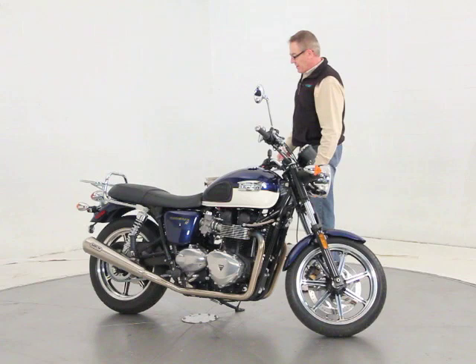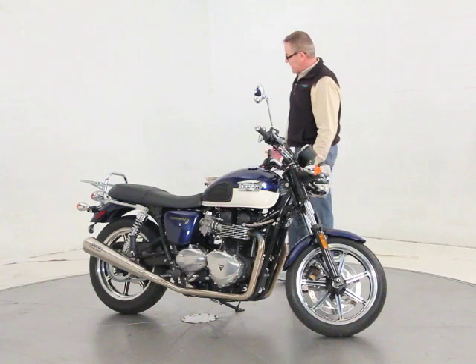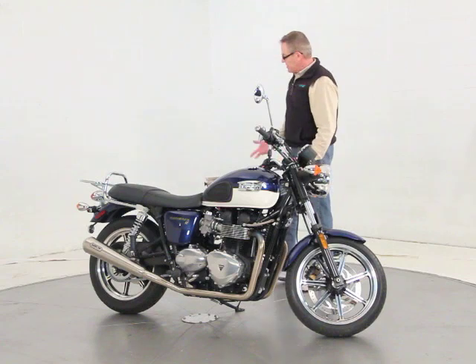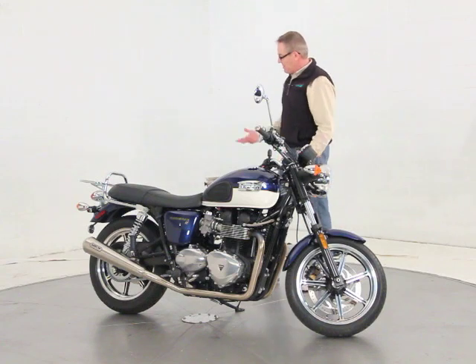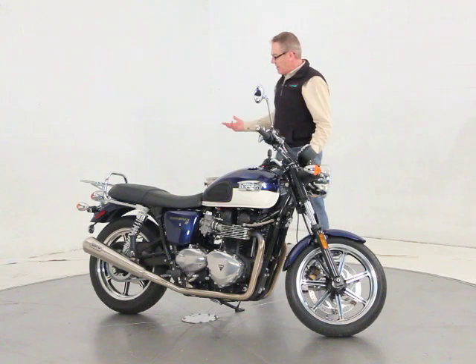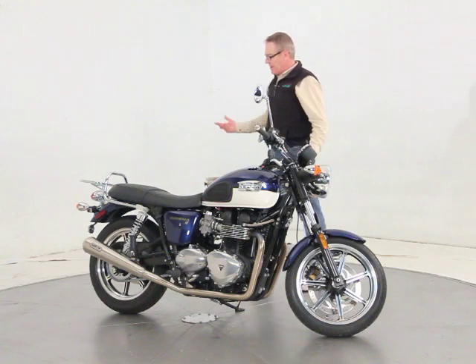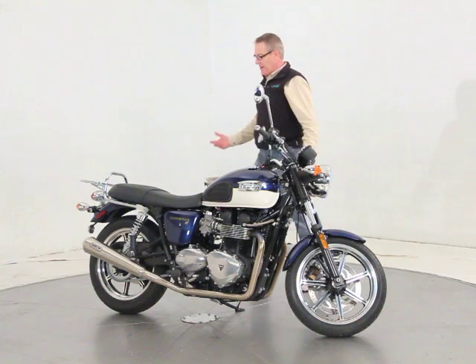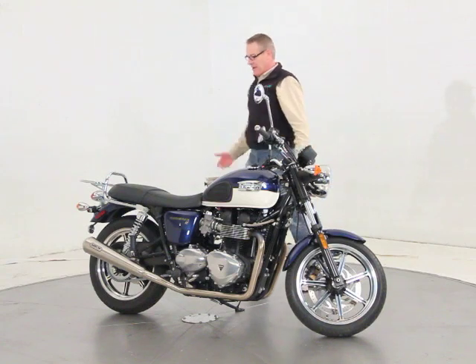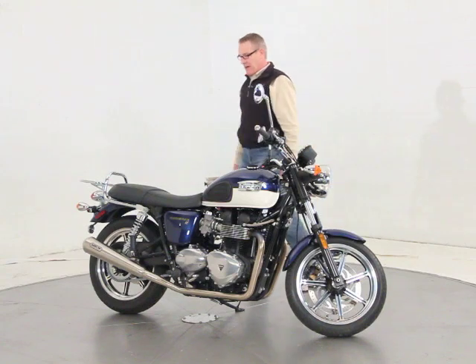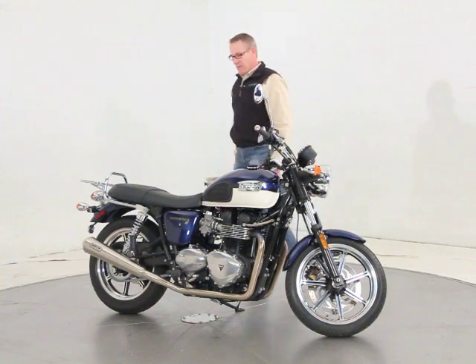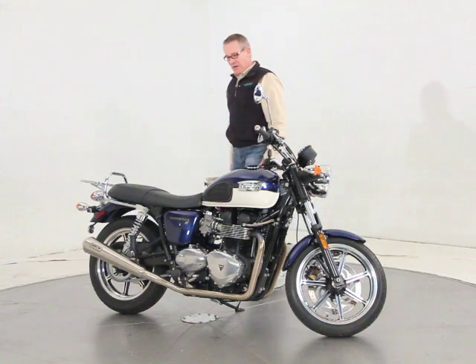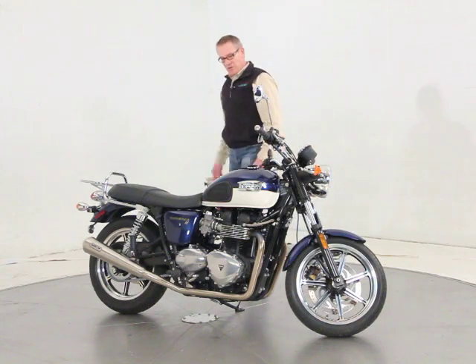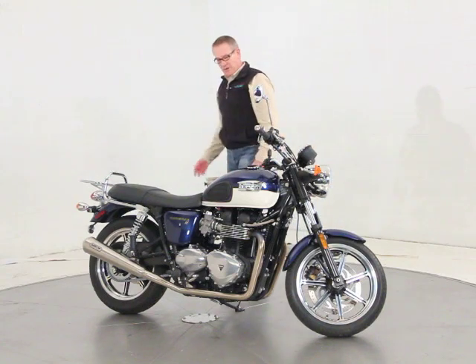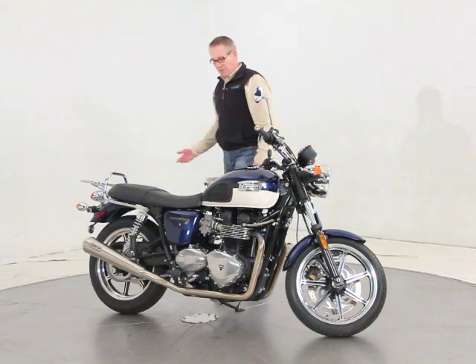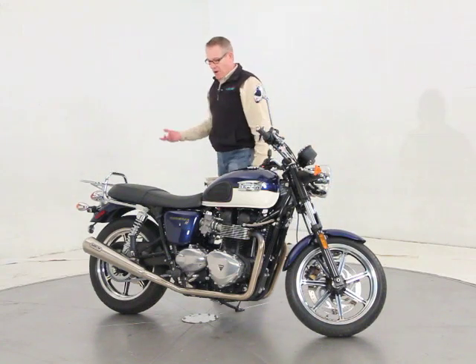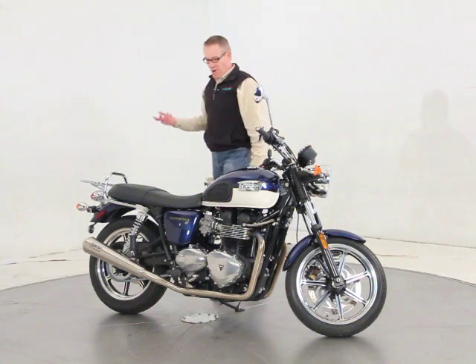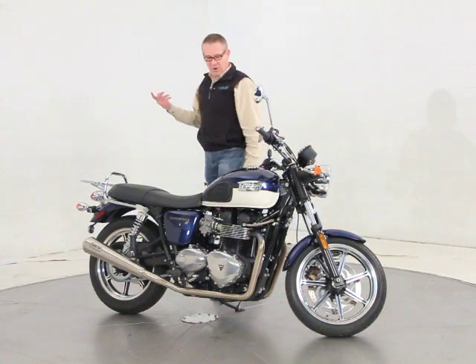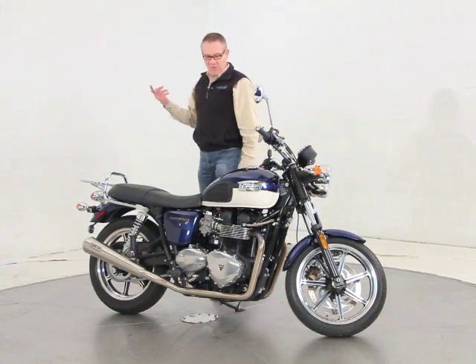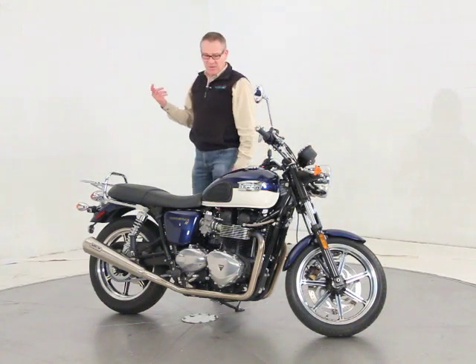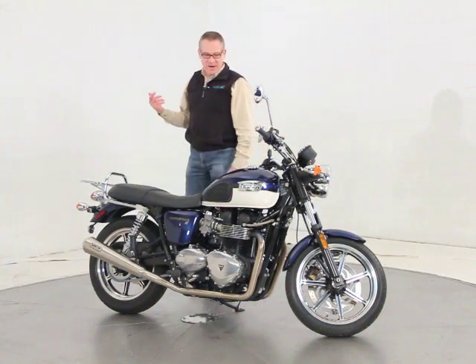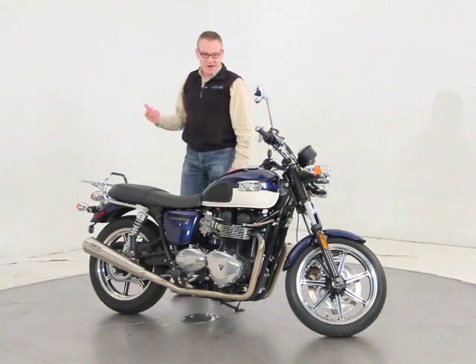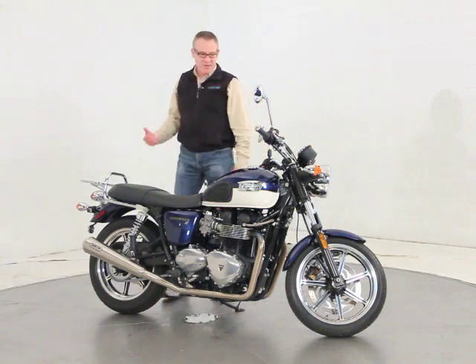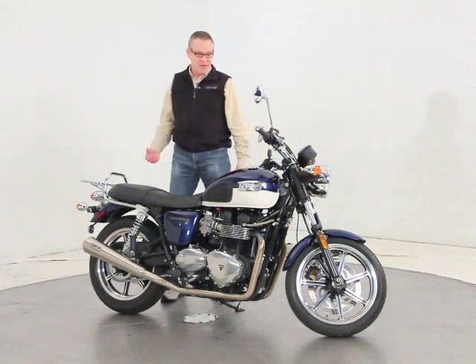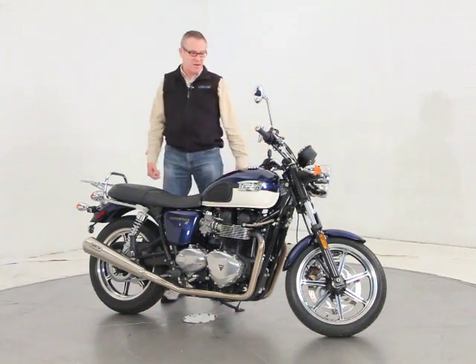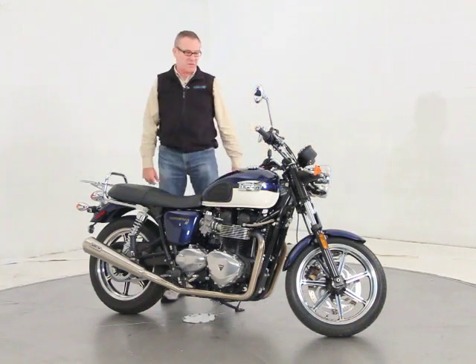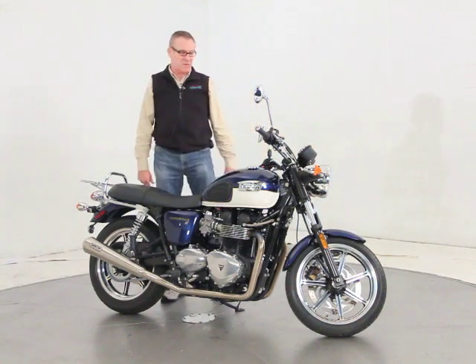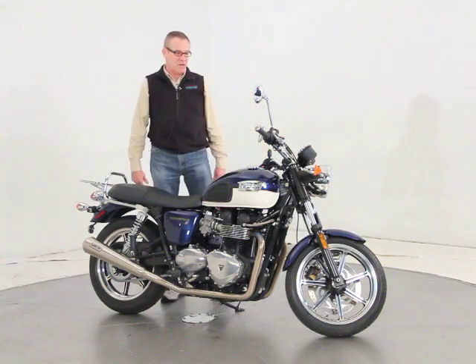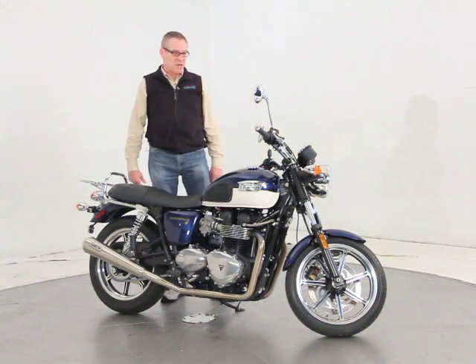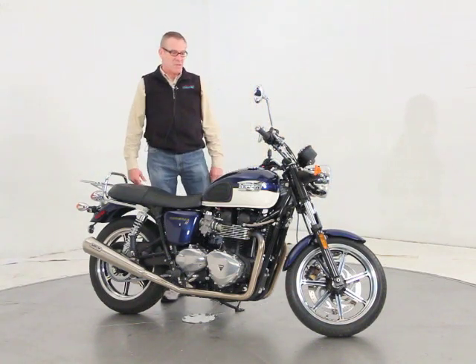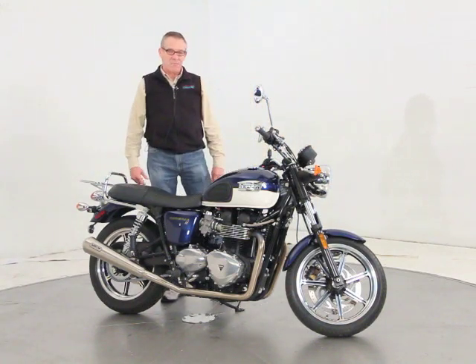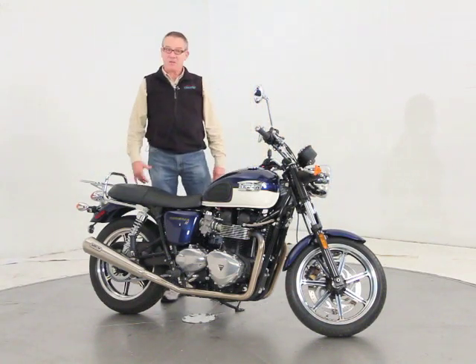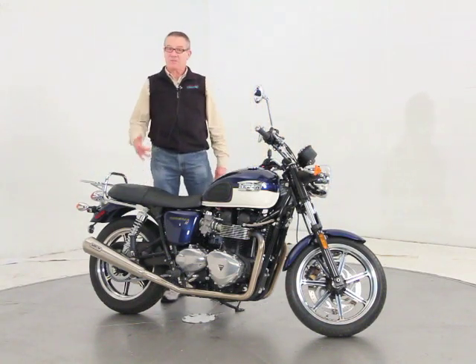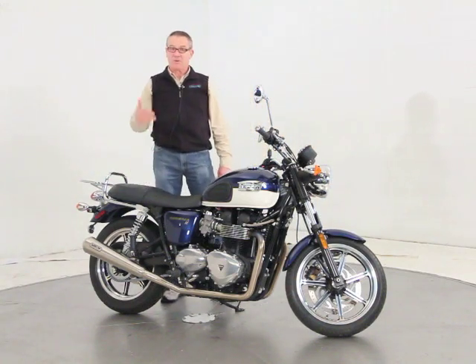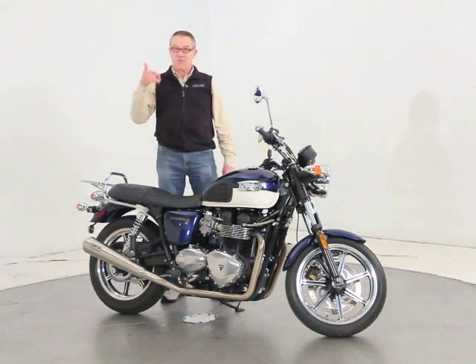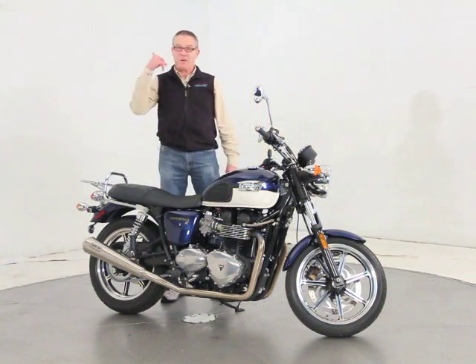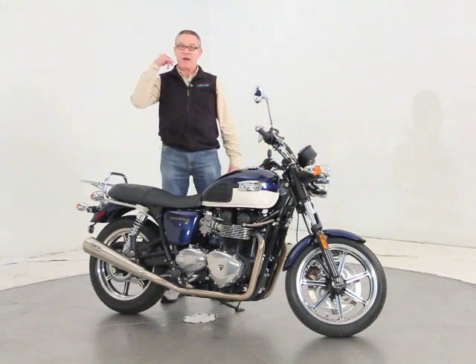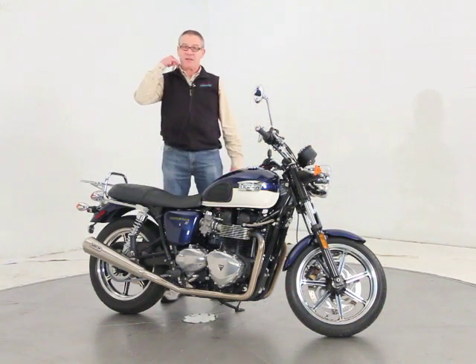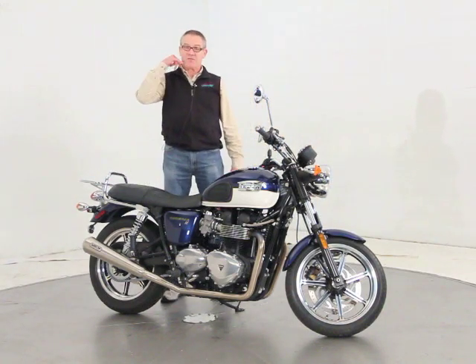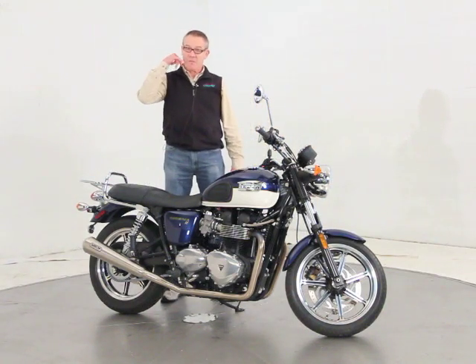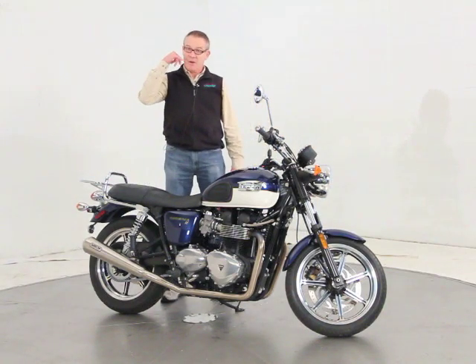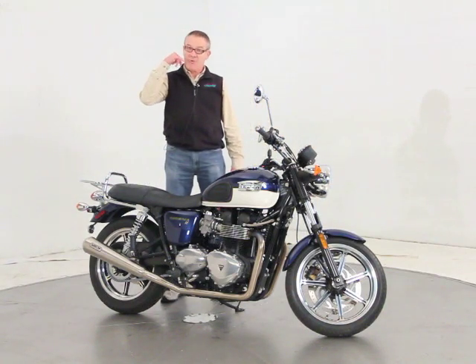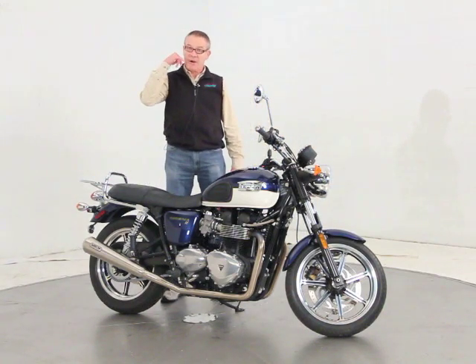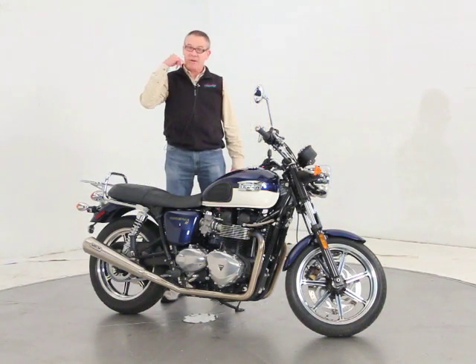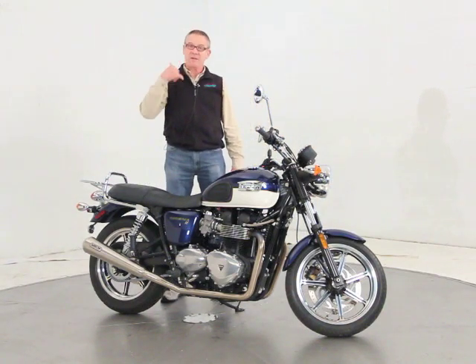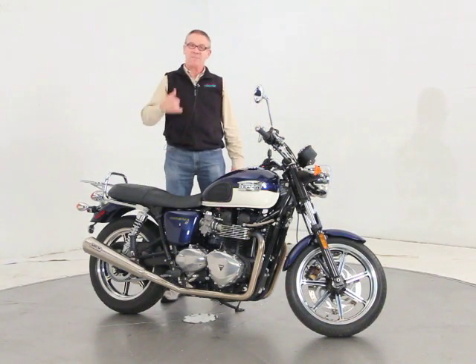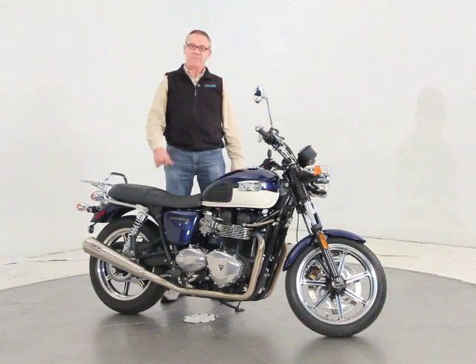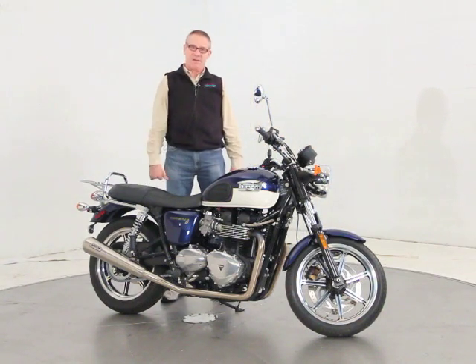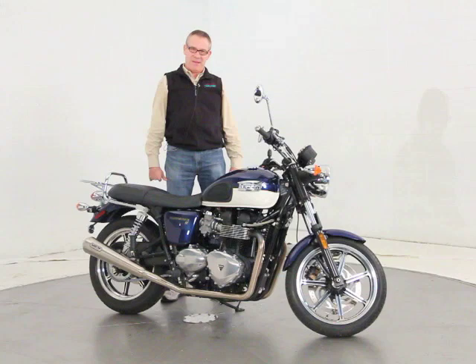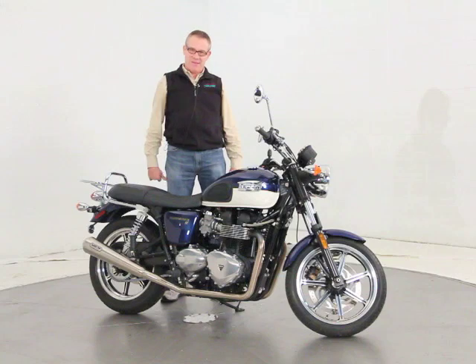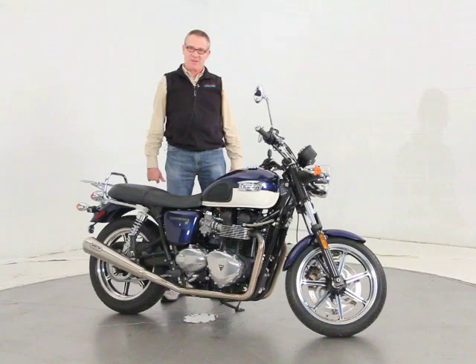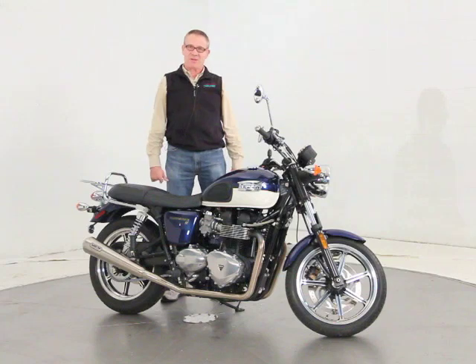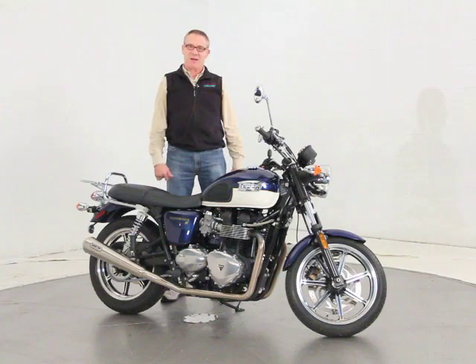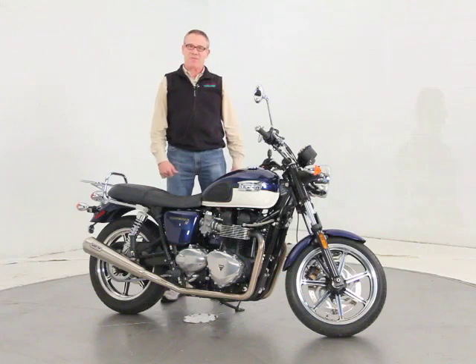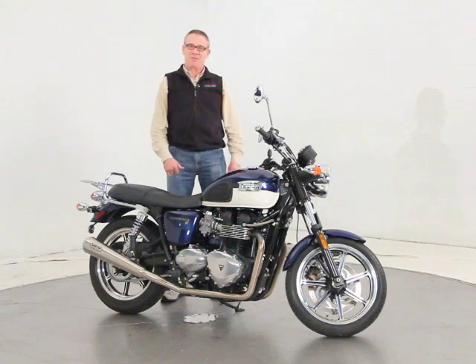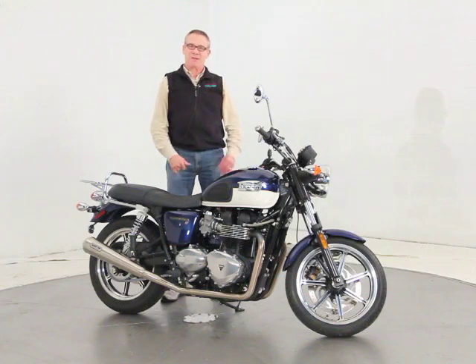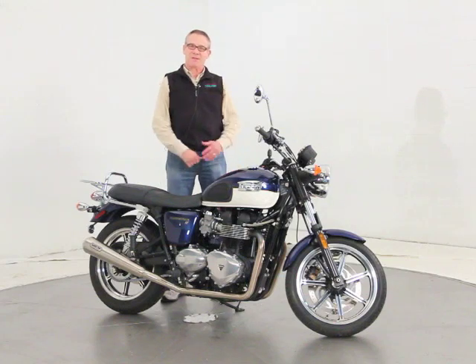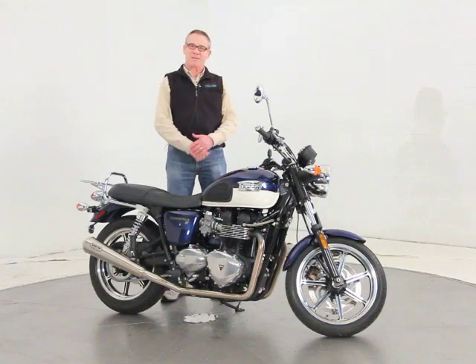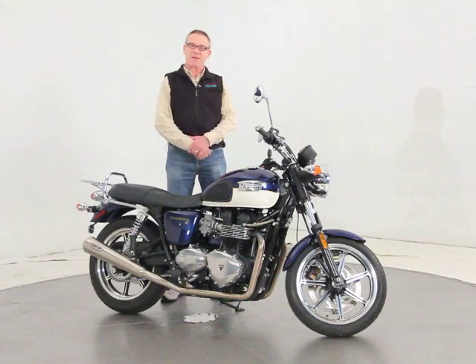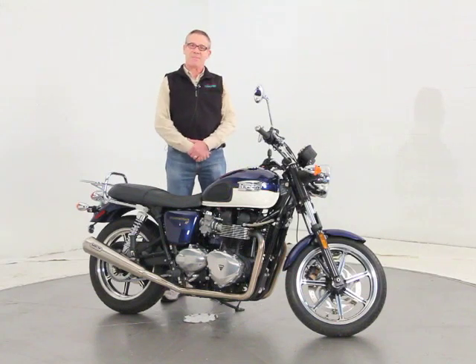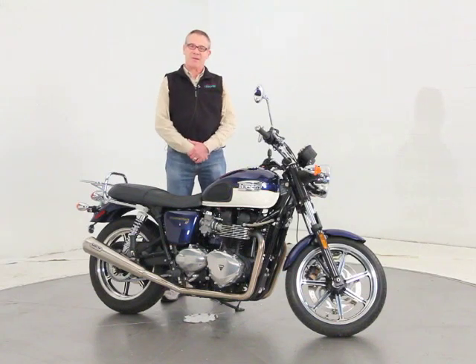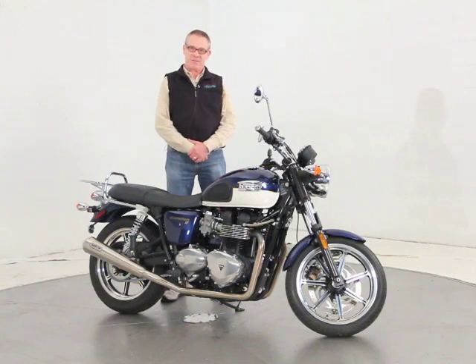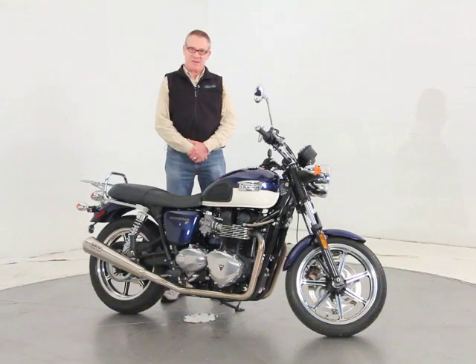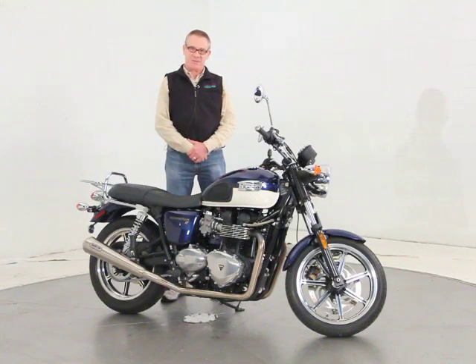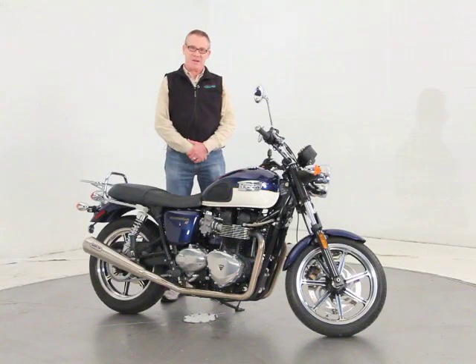That's the bike. Again, we can ship all over the United States. Please feel free to ask for me directly, and thanks a lot for taking the time. Have a nice day.